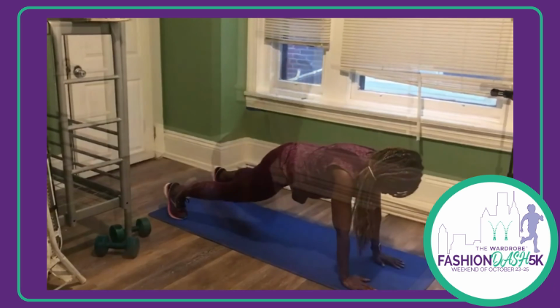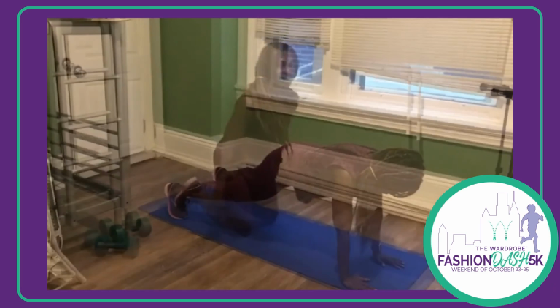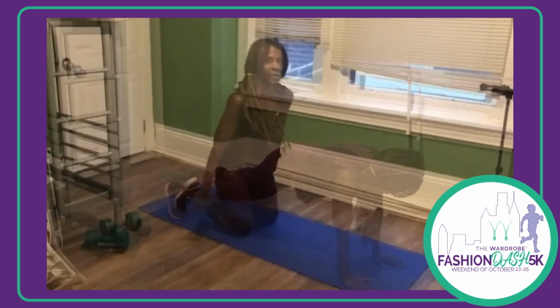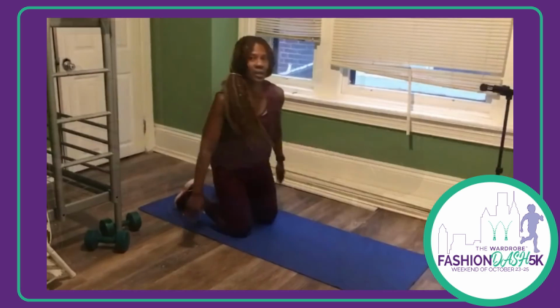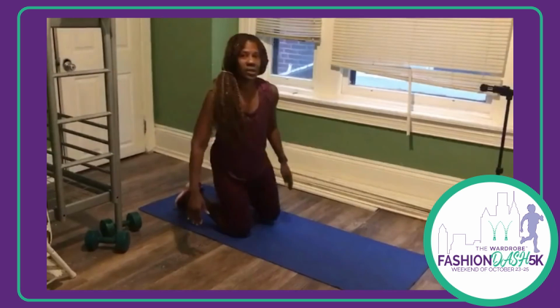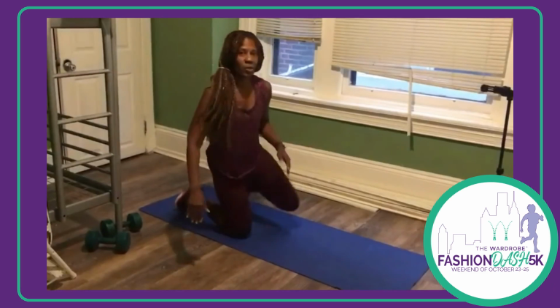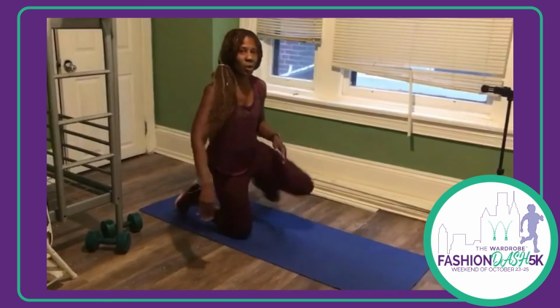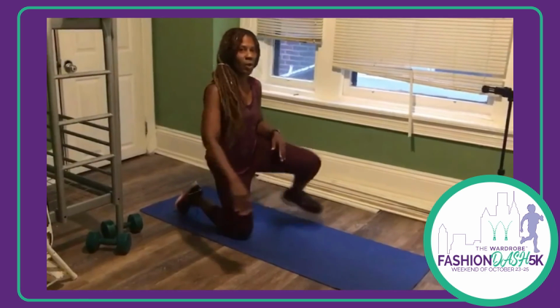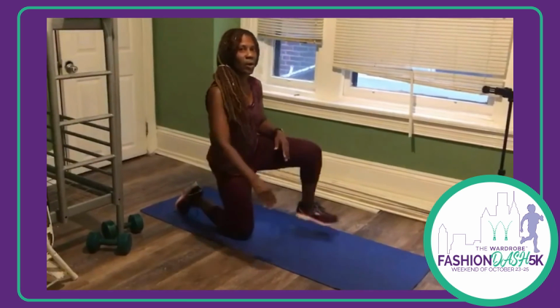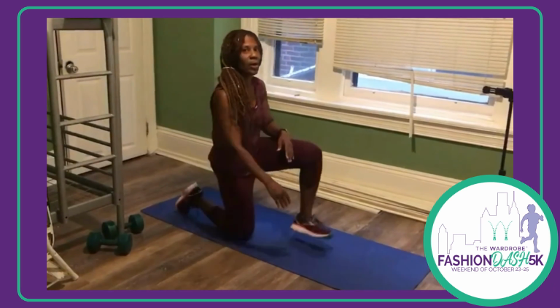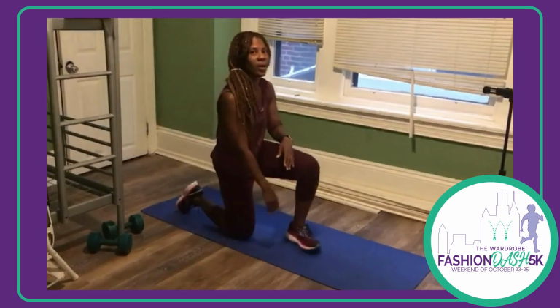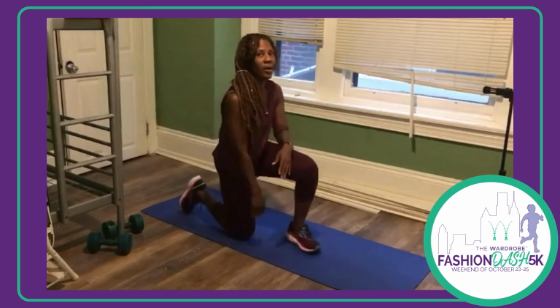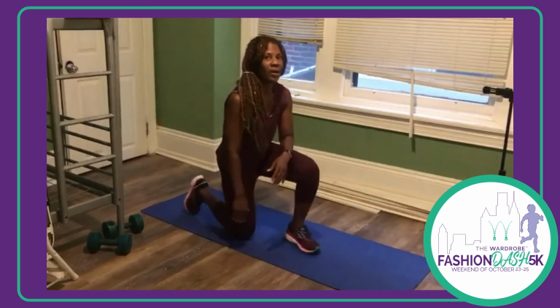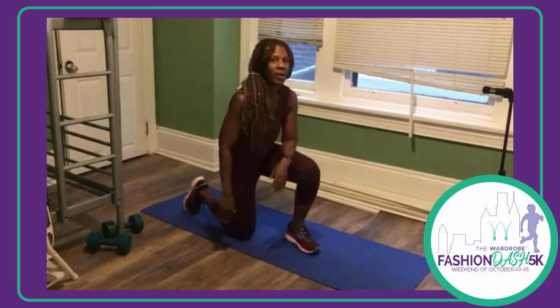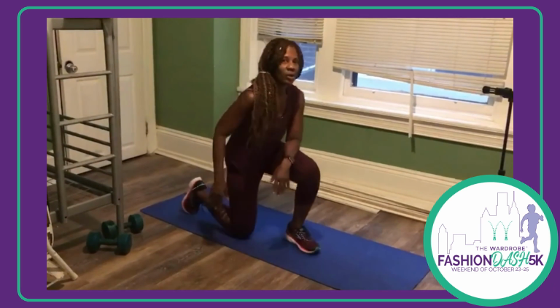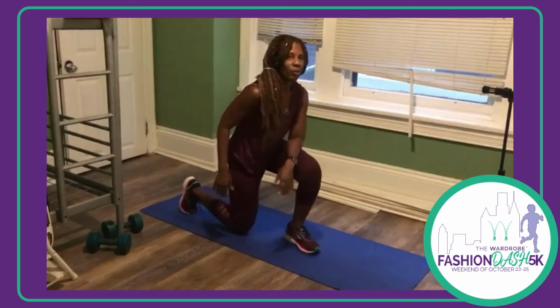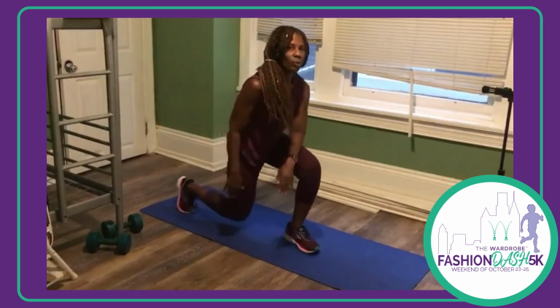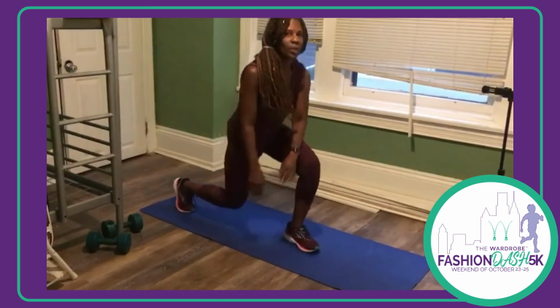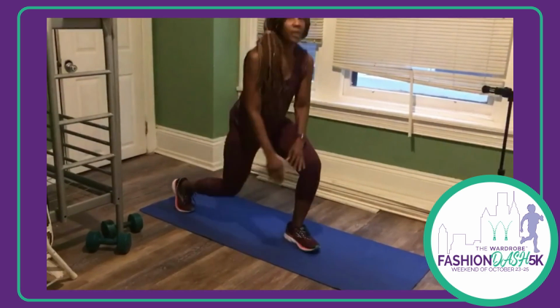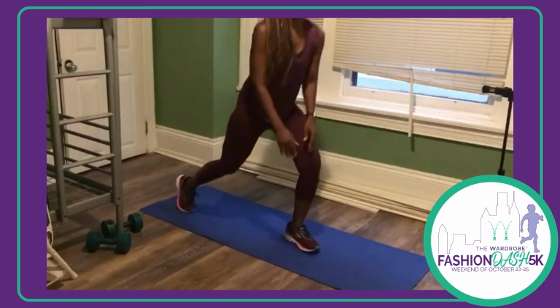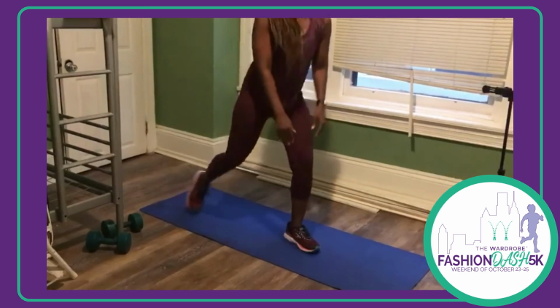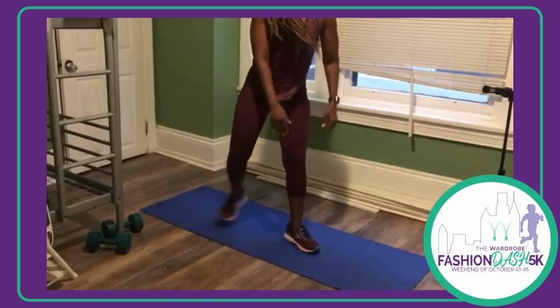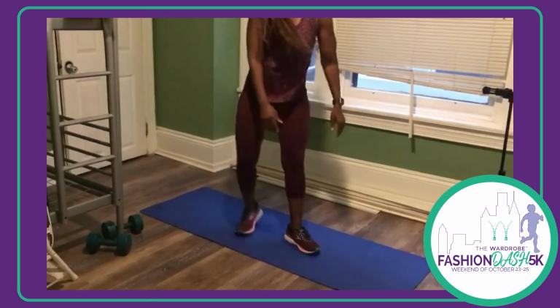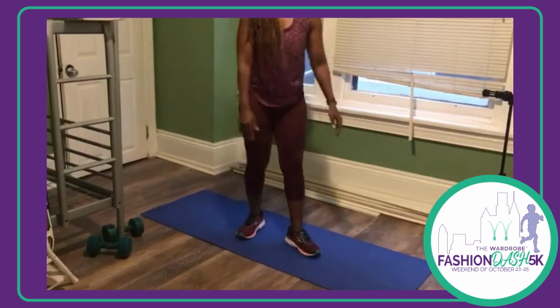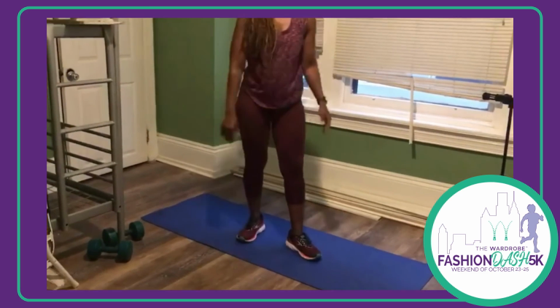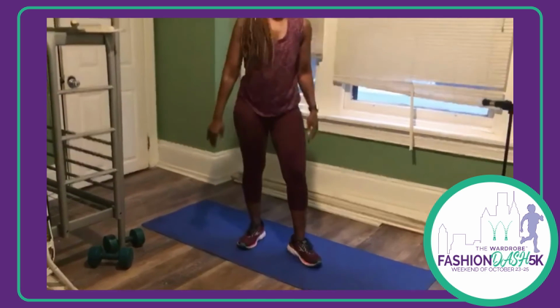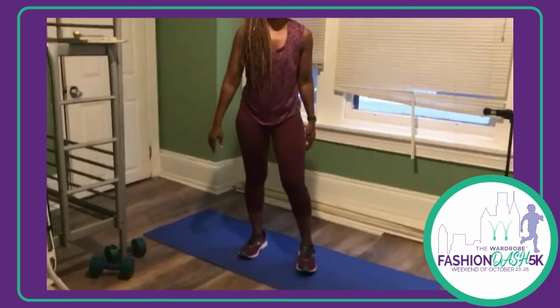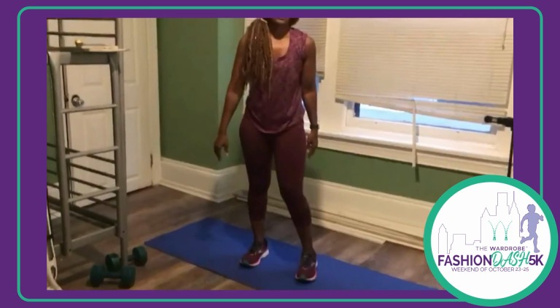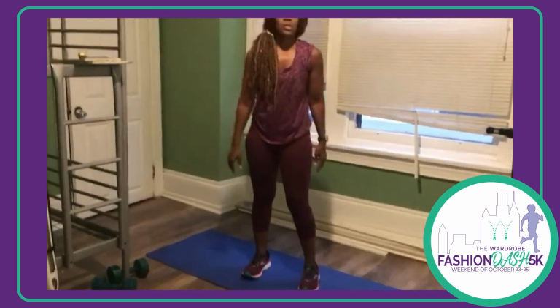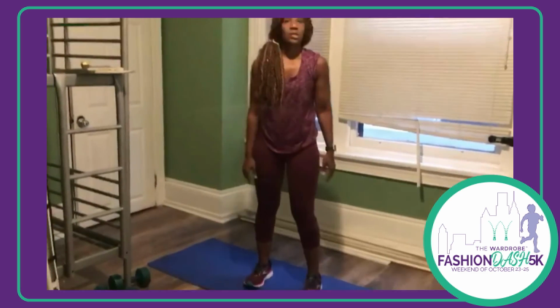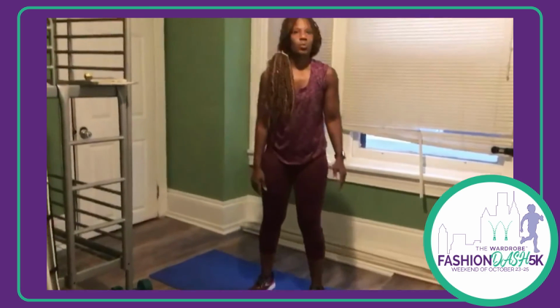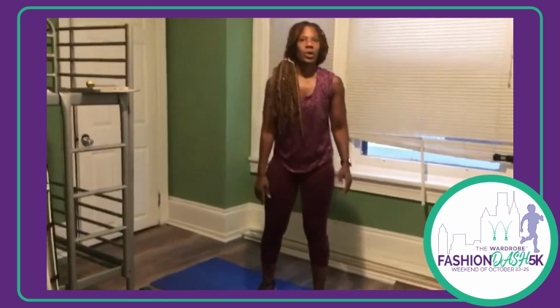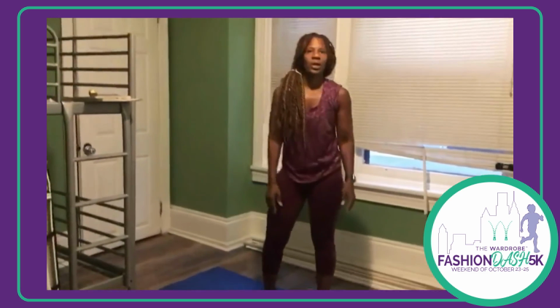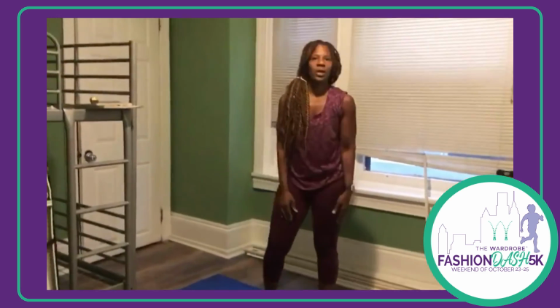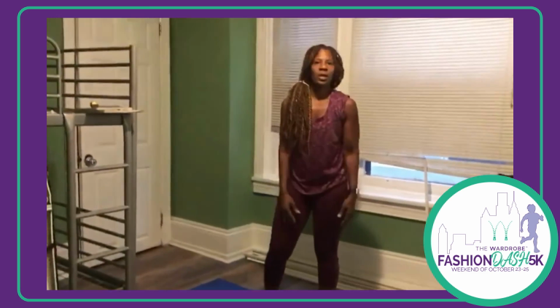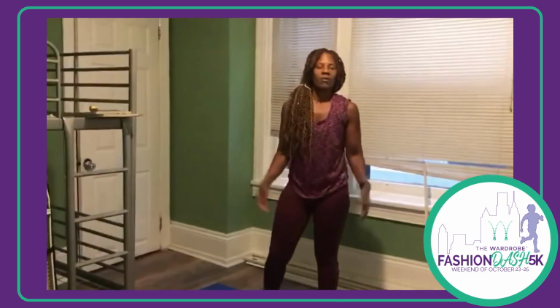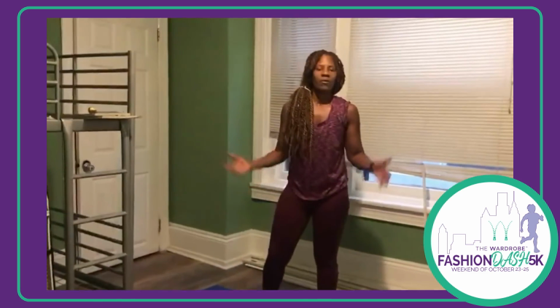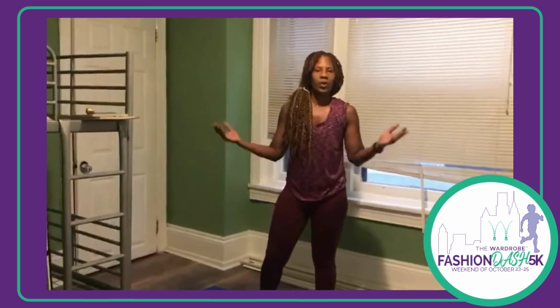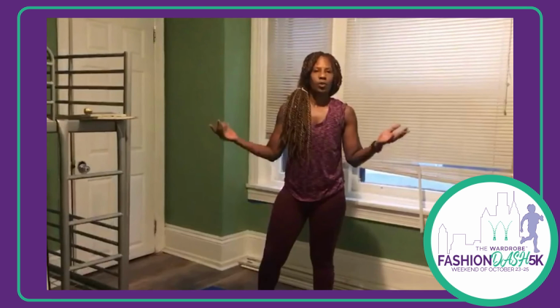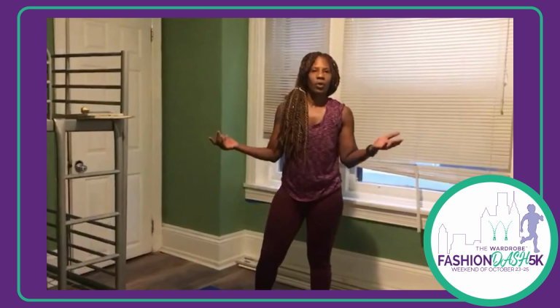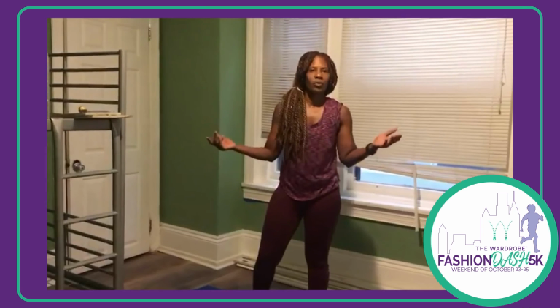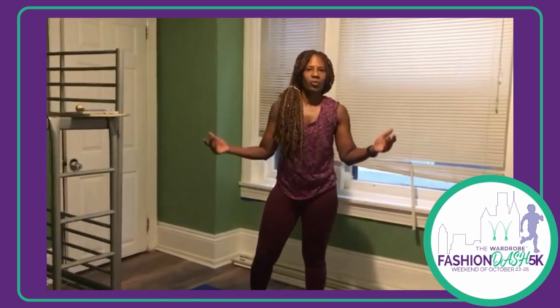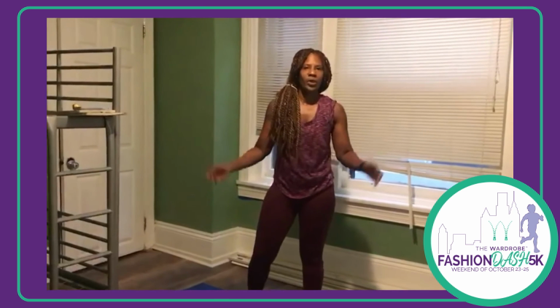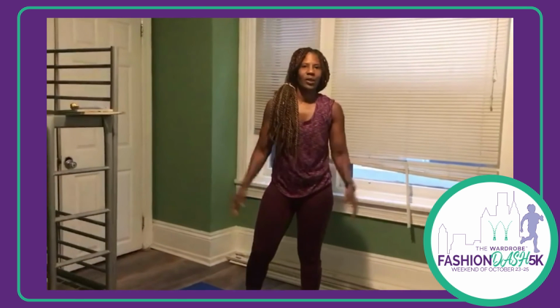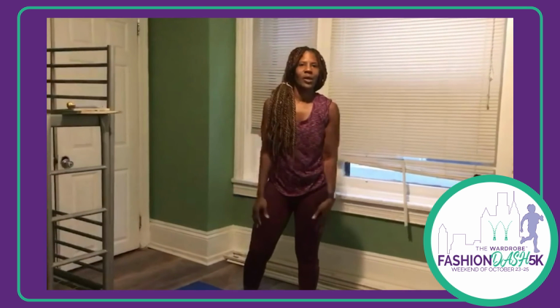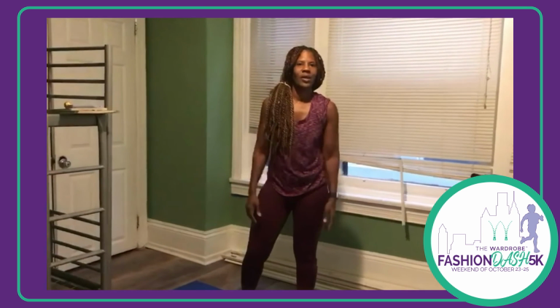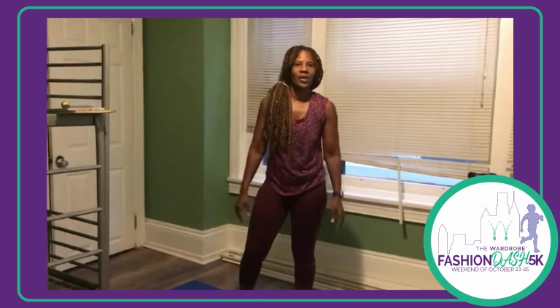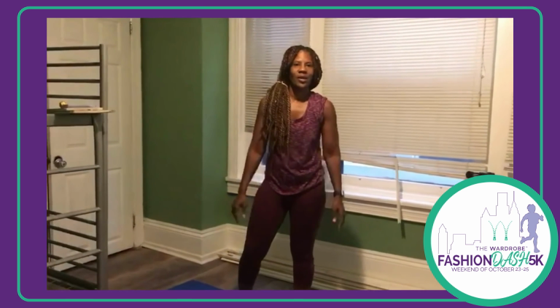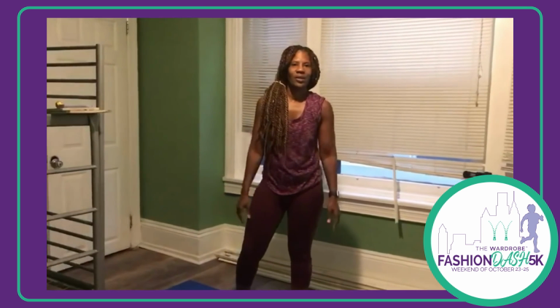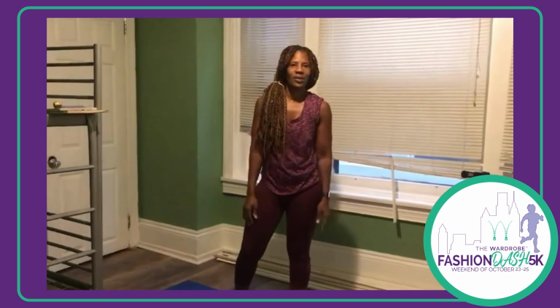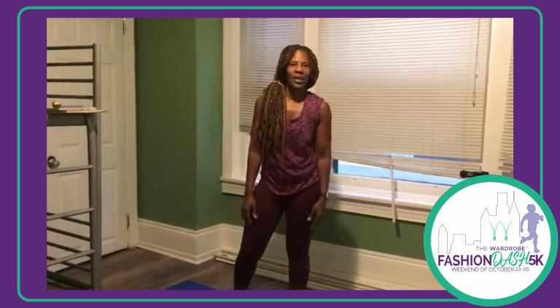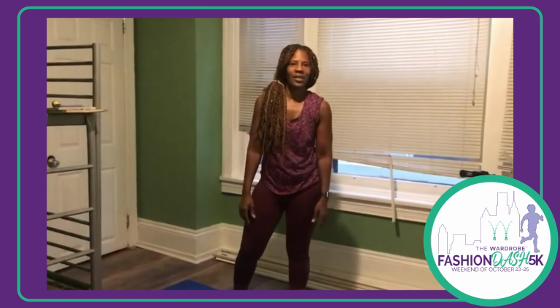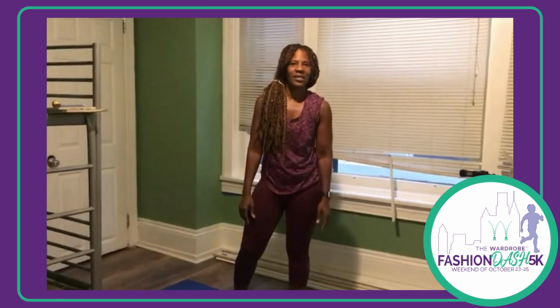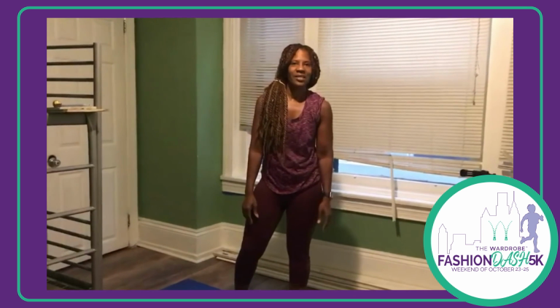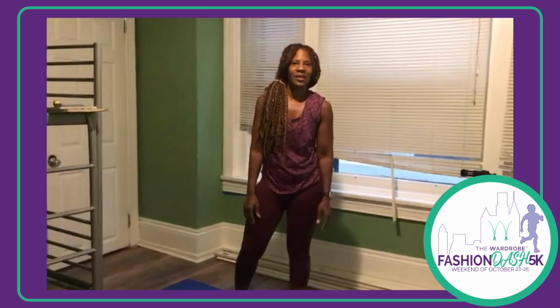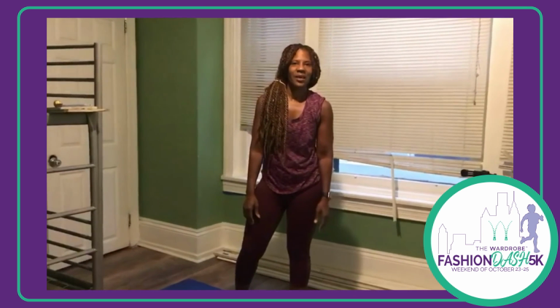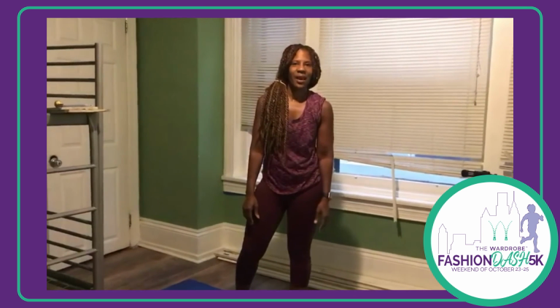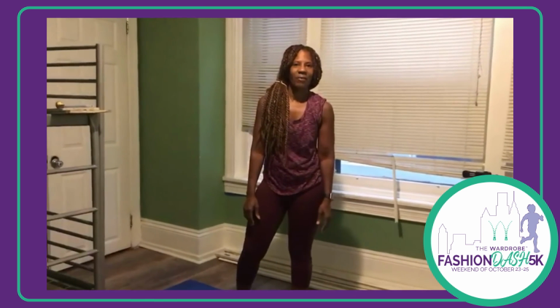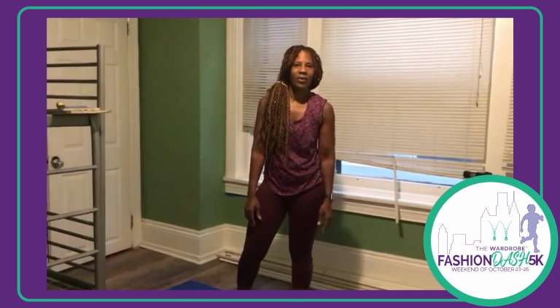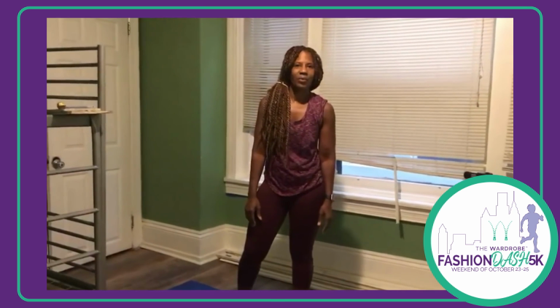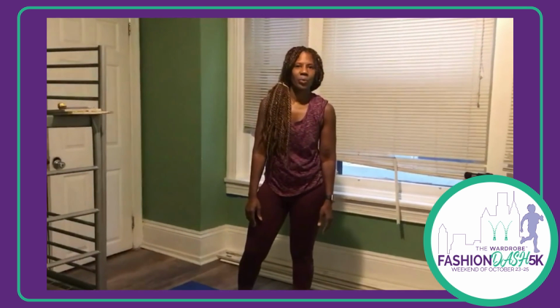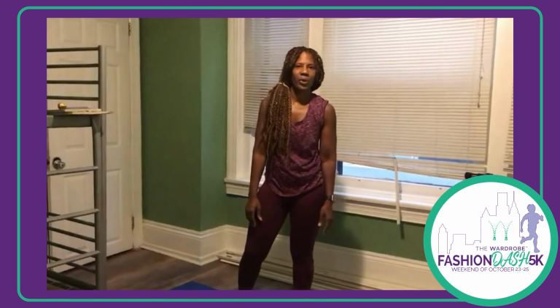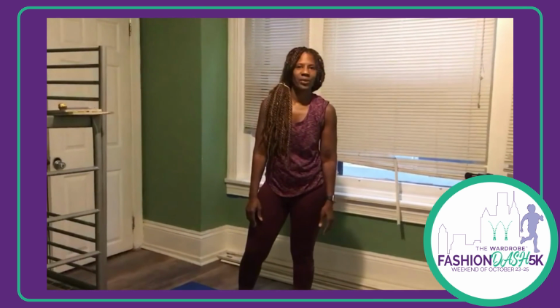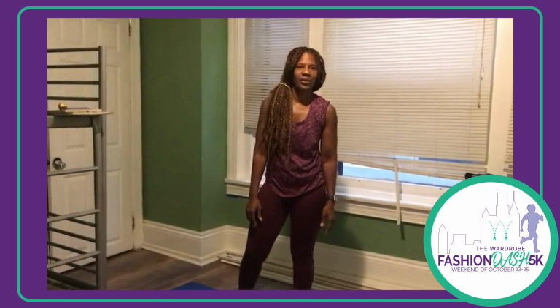That's our three exercises this week for strength training. Thanks, have a good run.